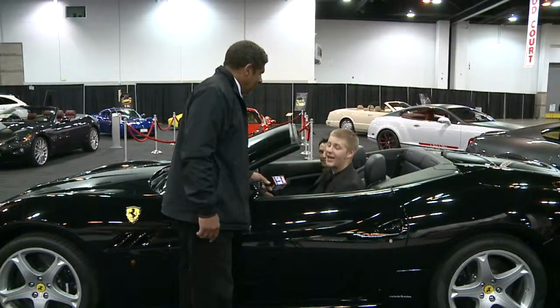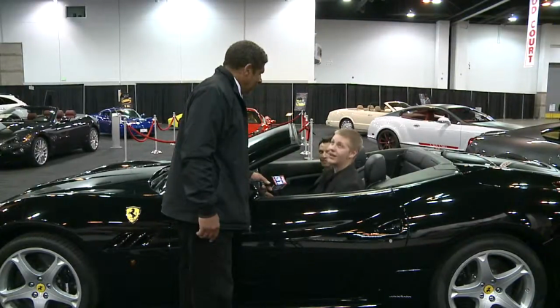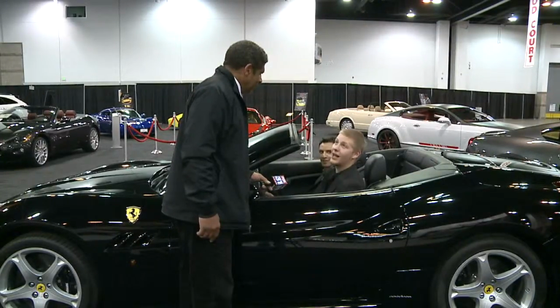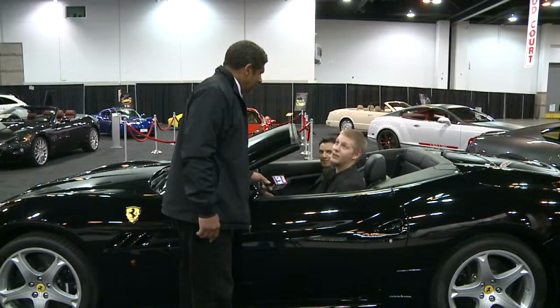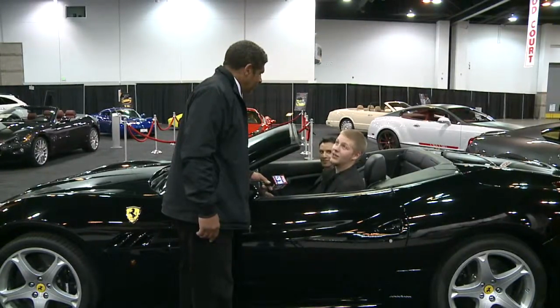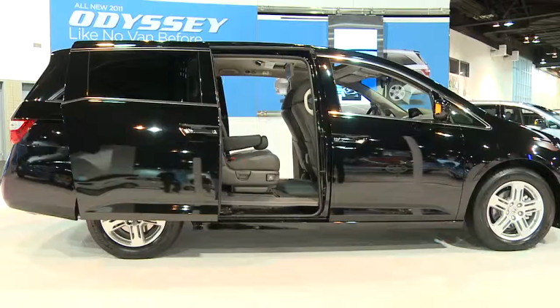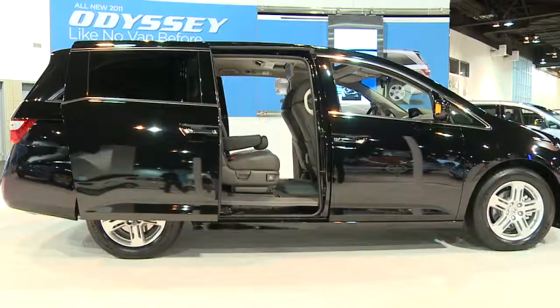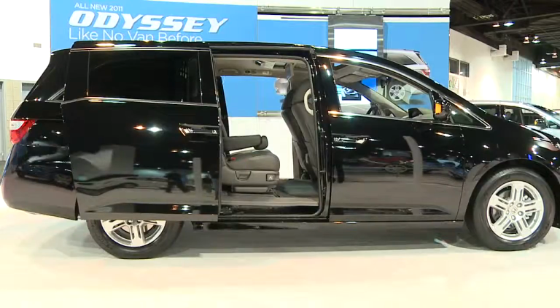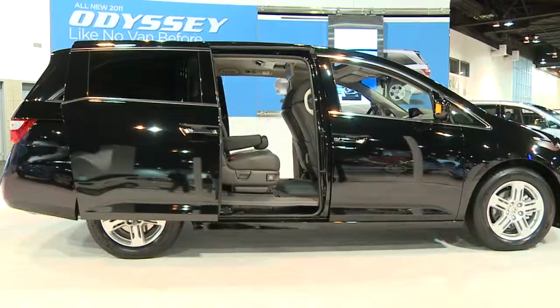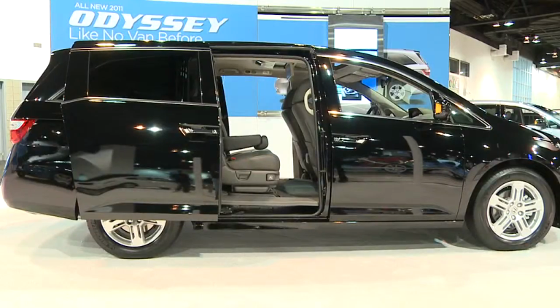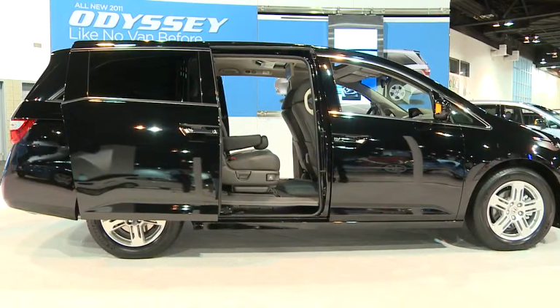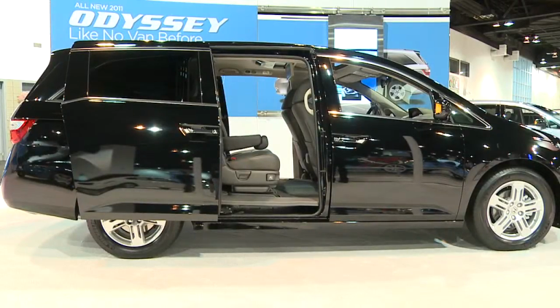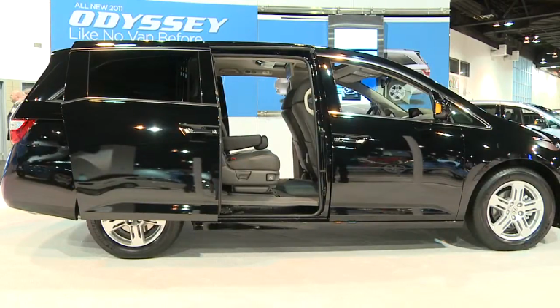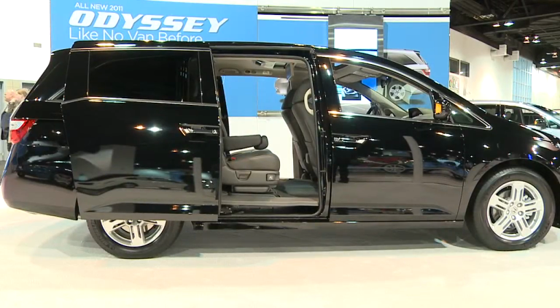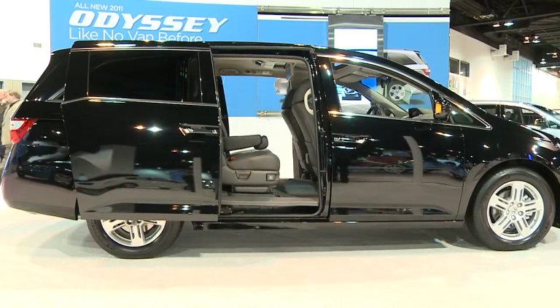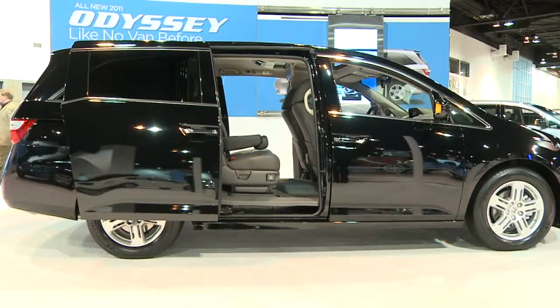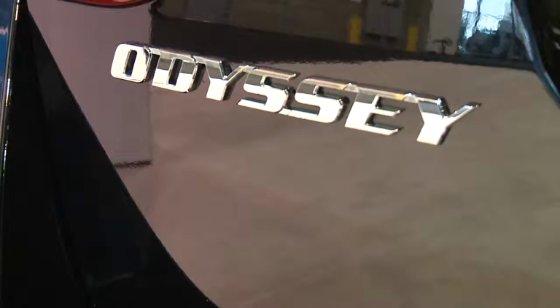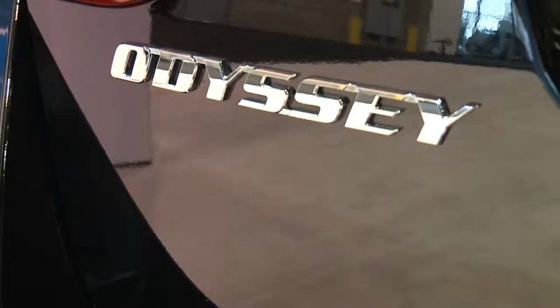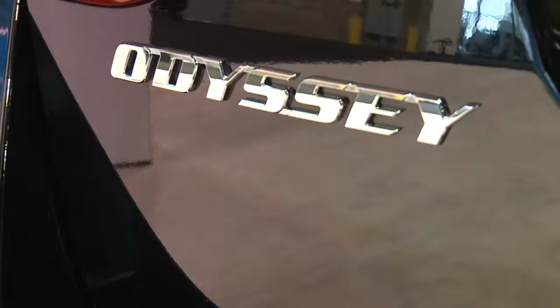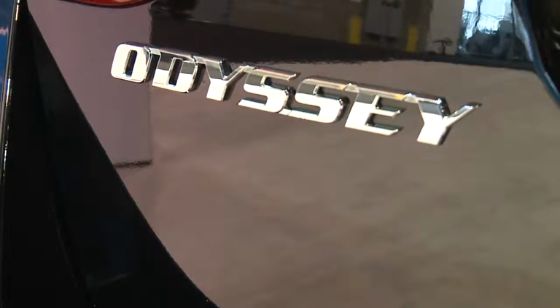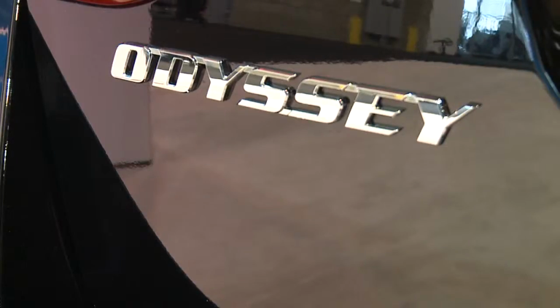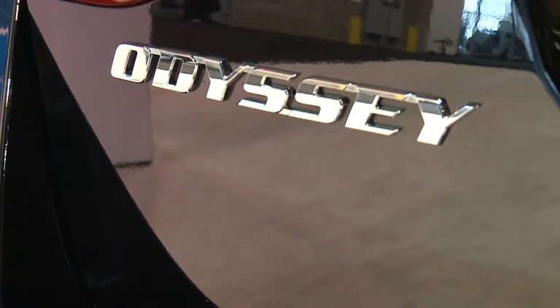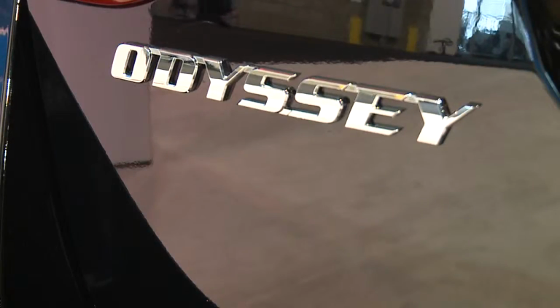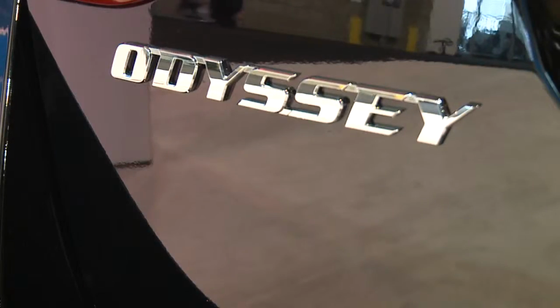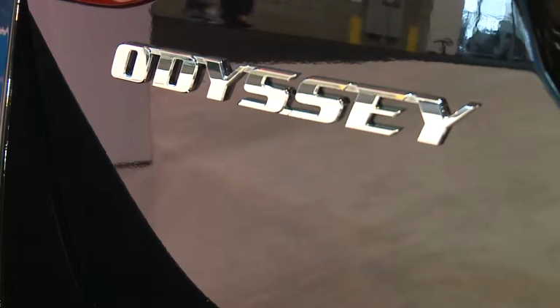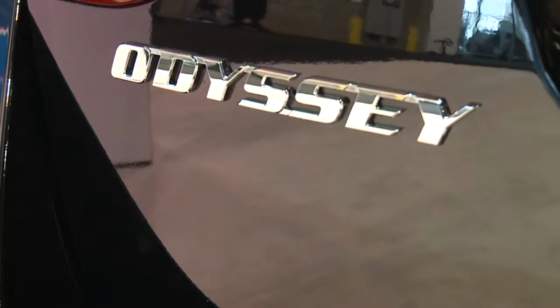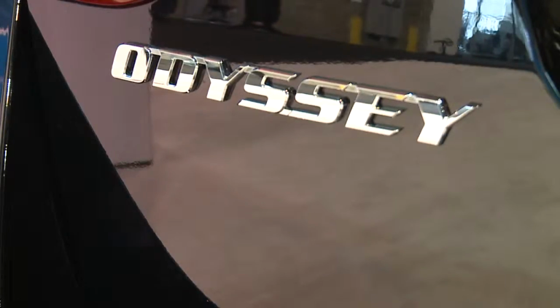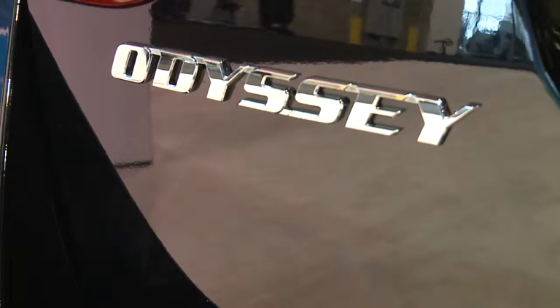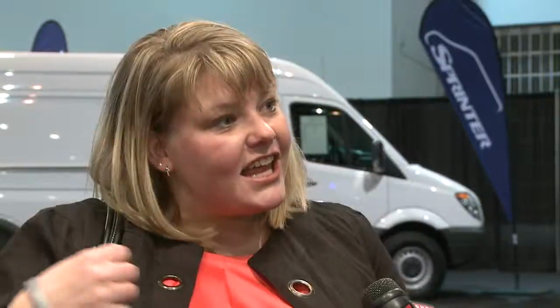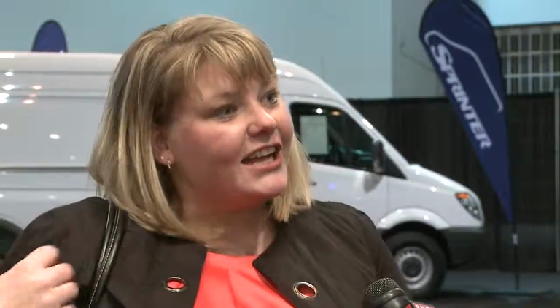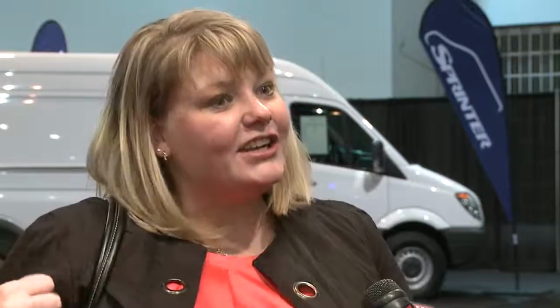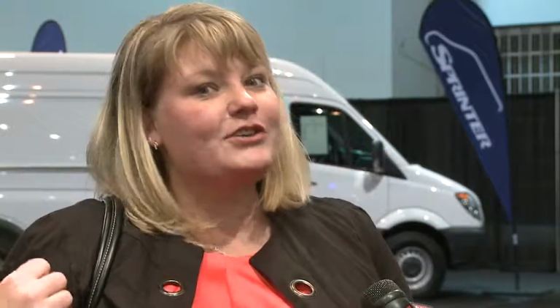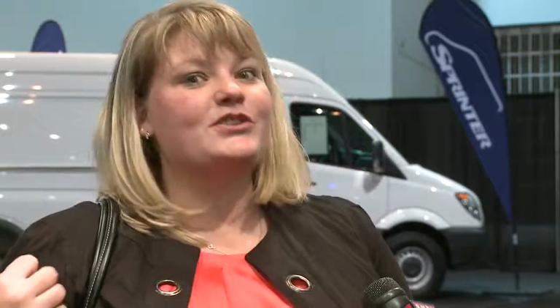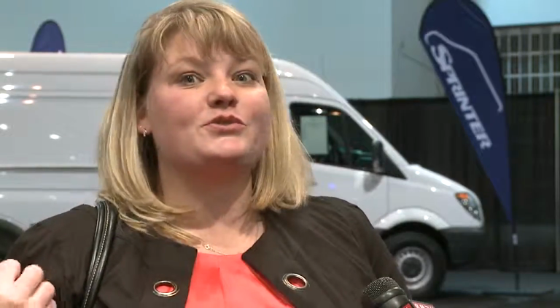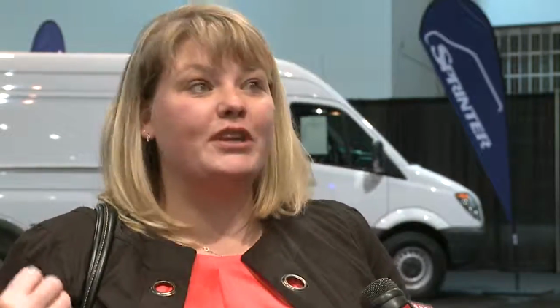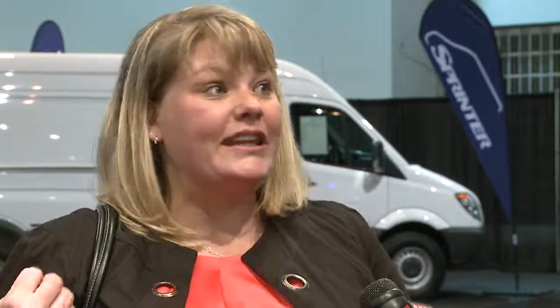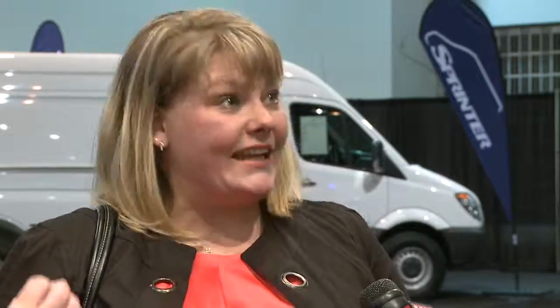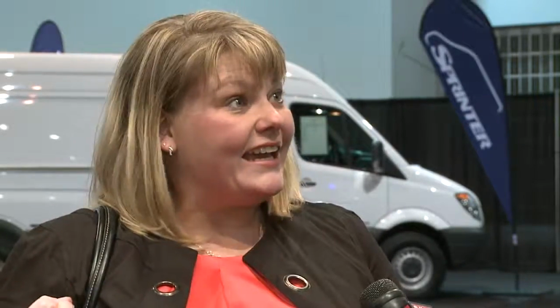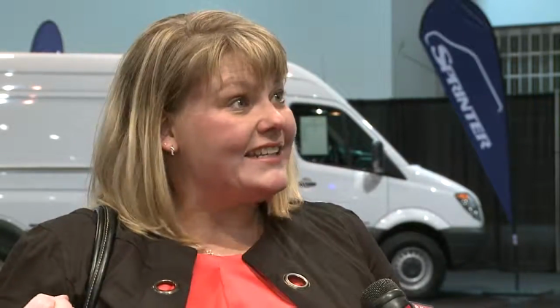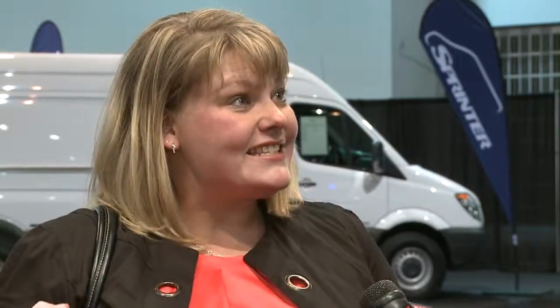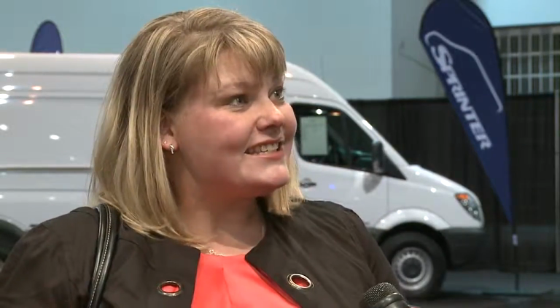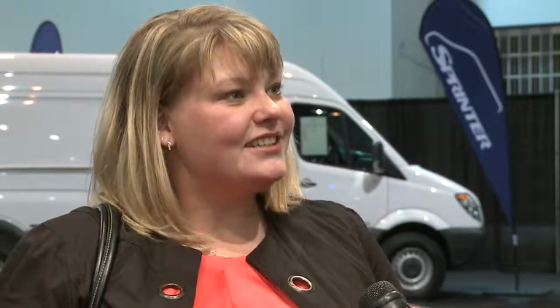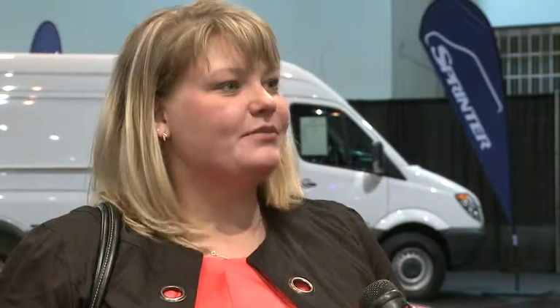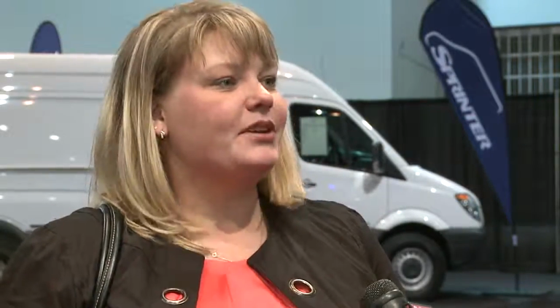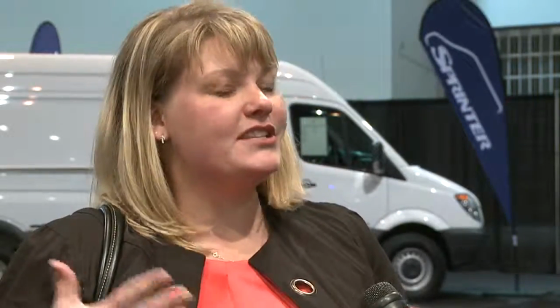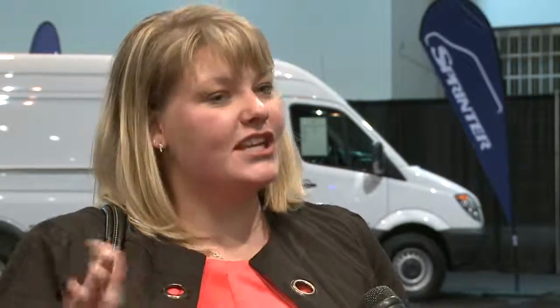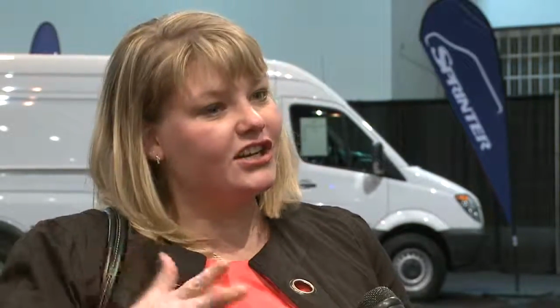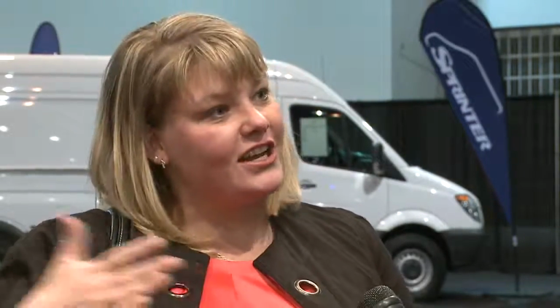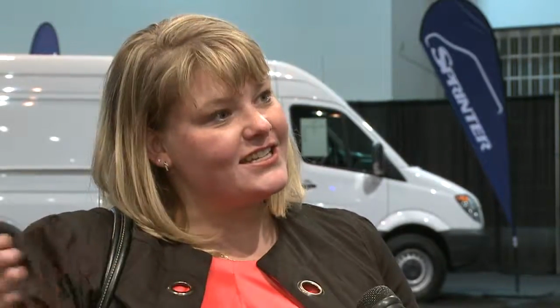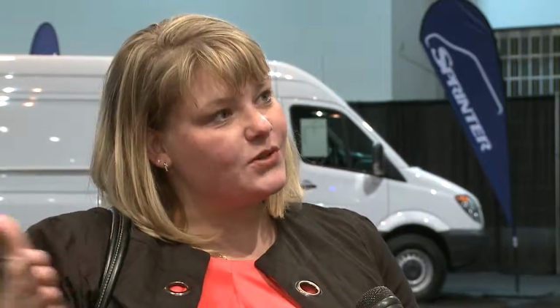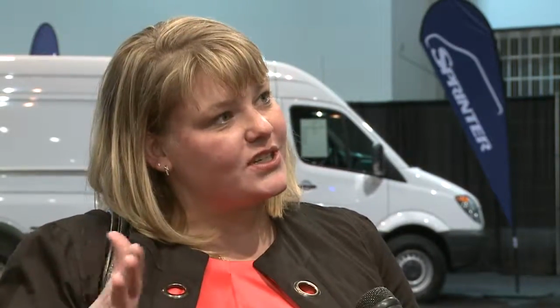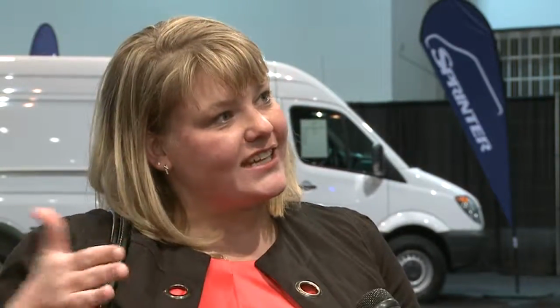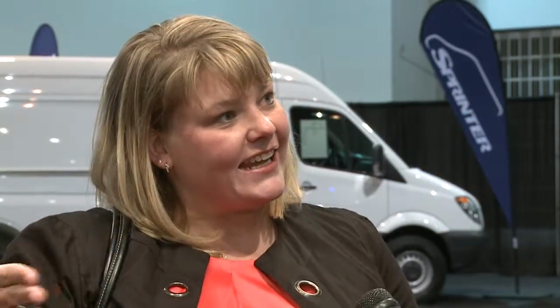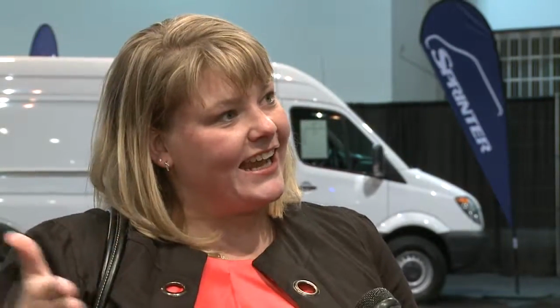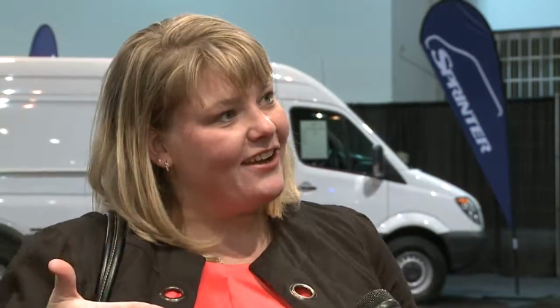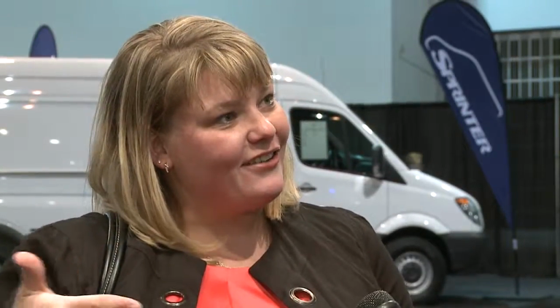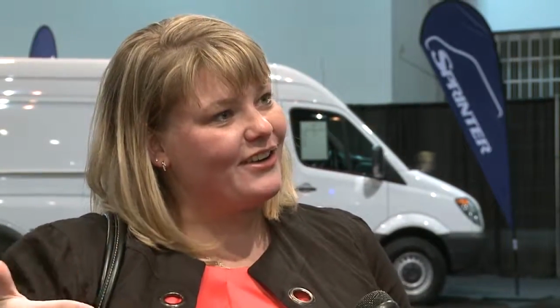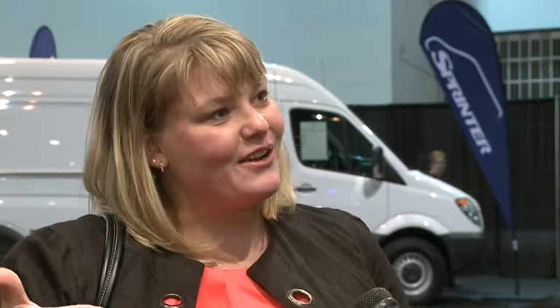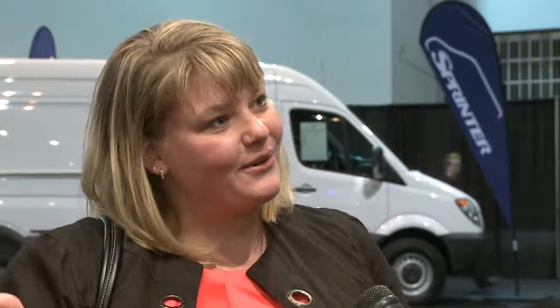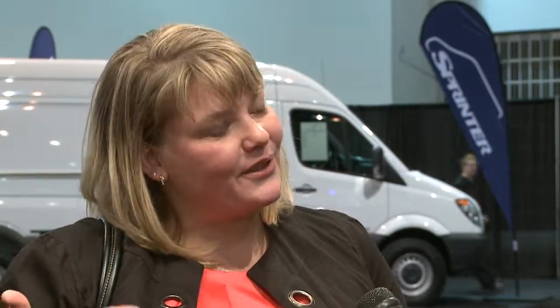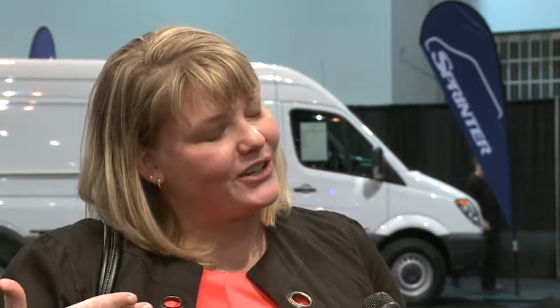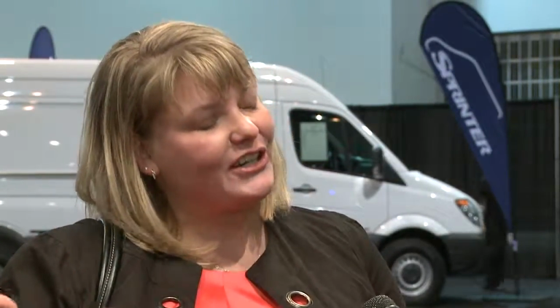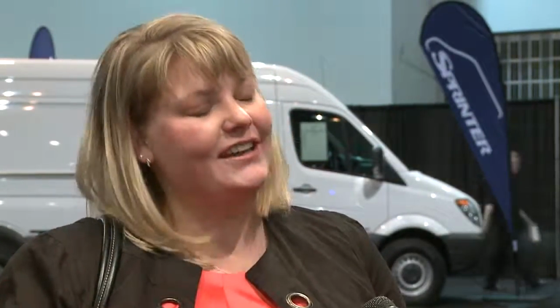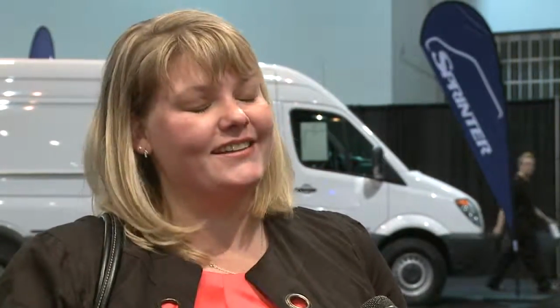I'm a mom, so I like the vans. Having the sliding doors is really nice because then you're not door-dinging everyone with your kids.